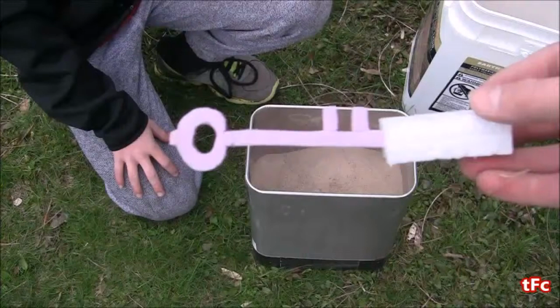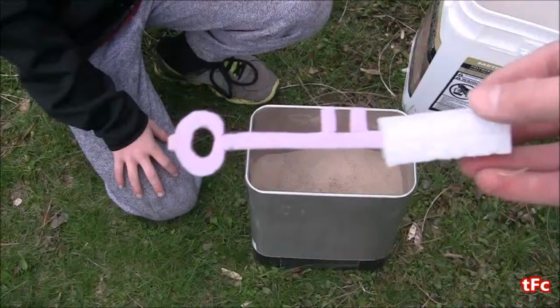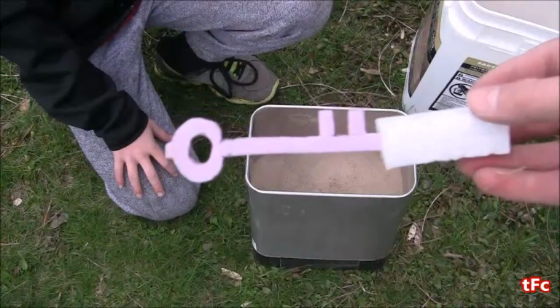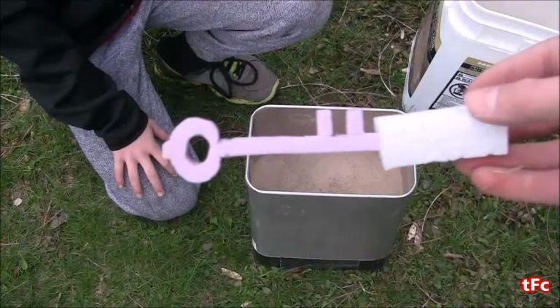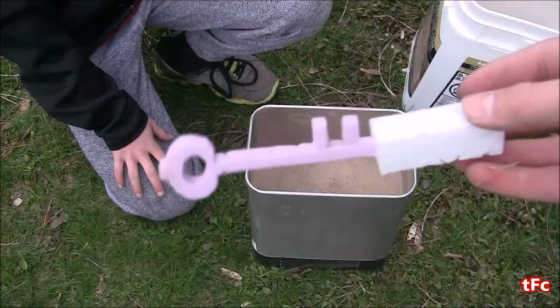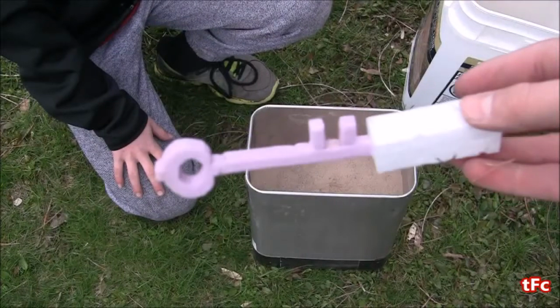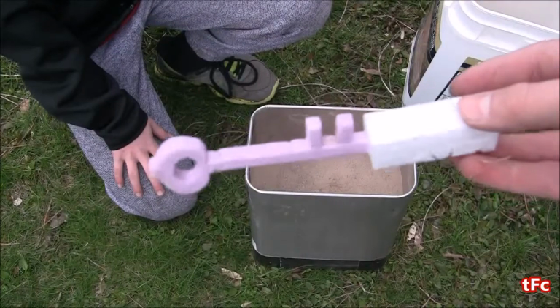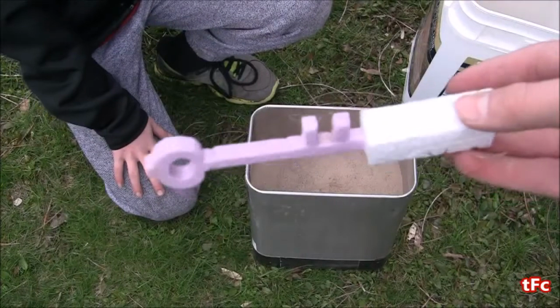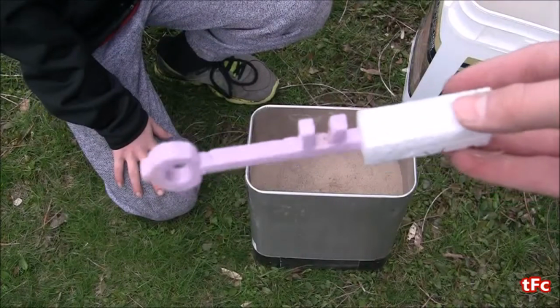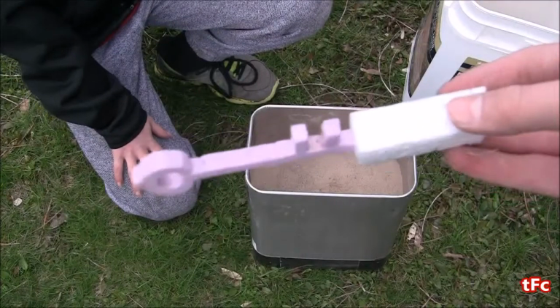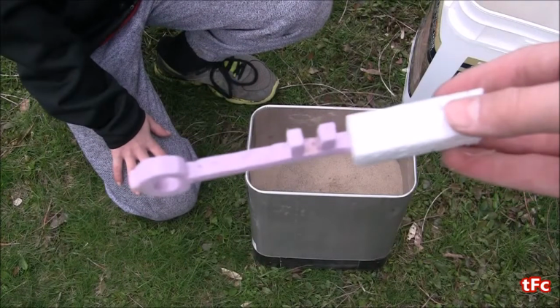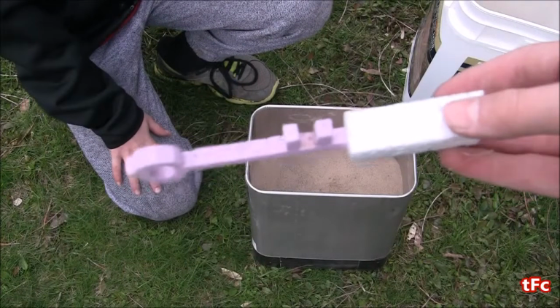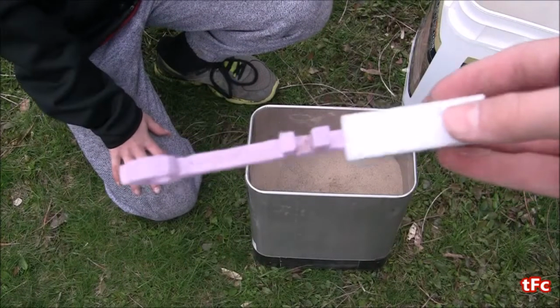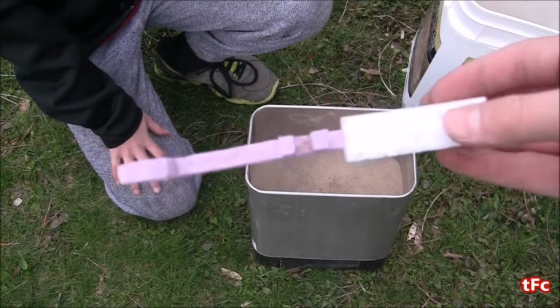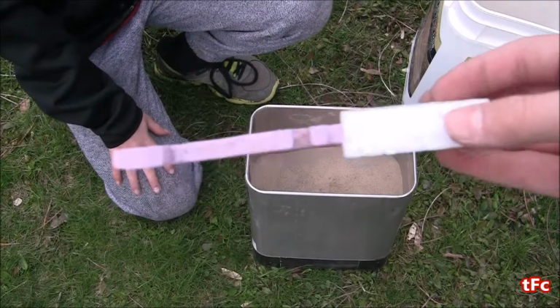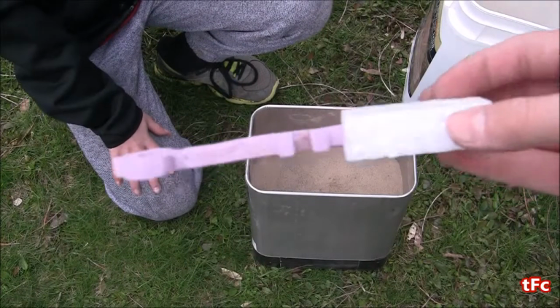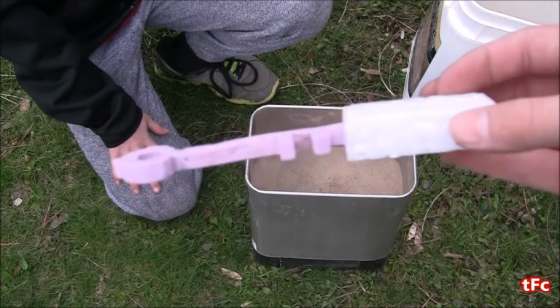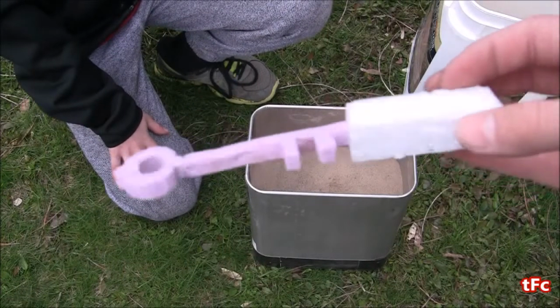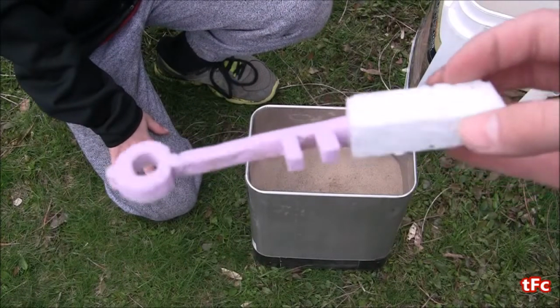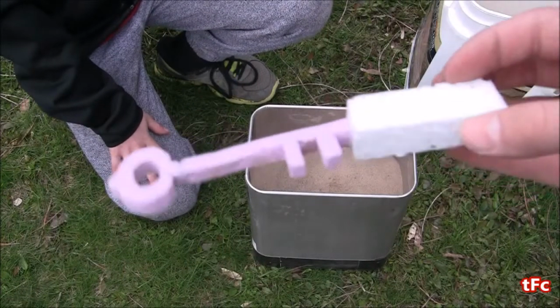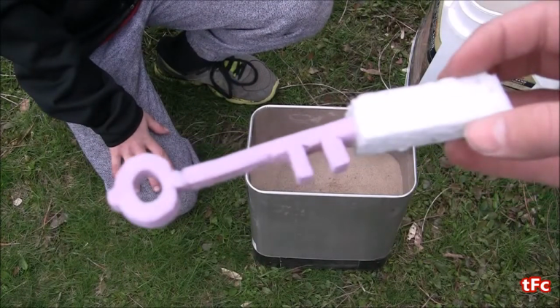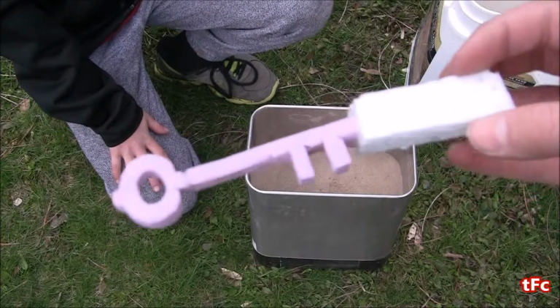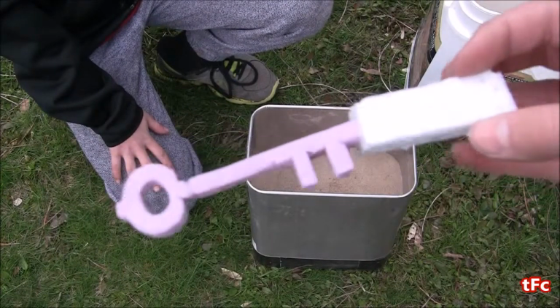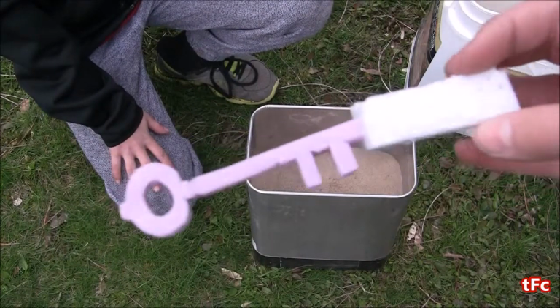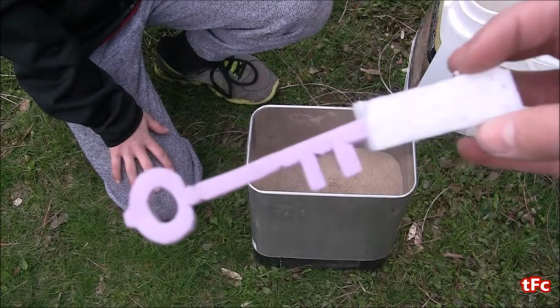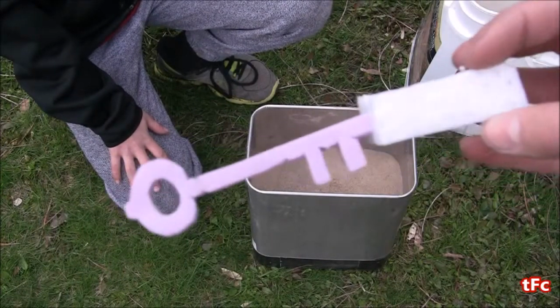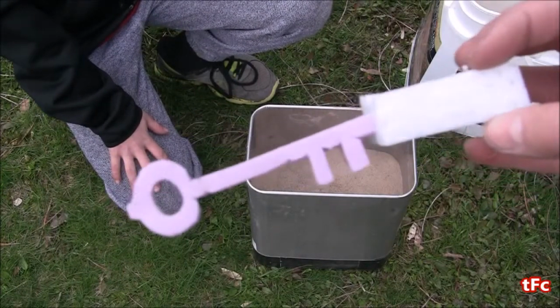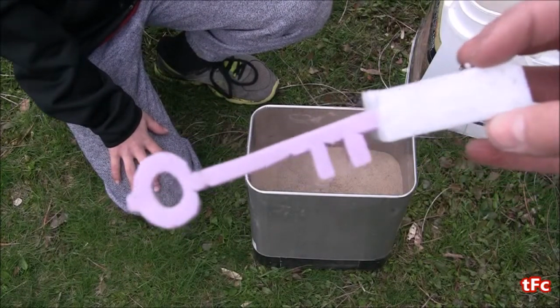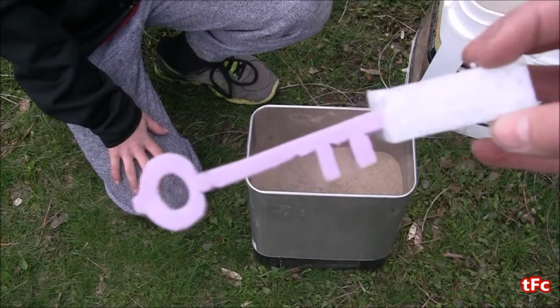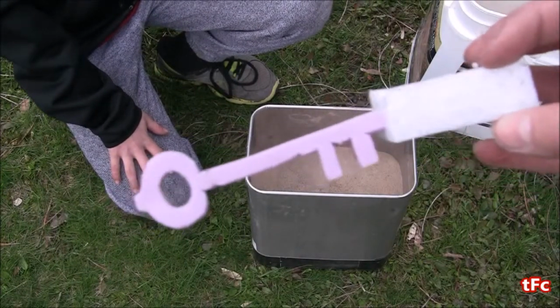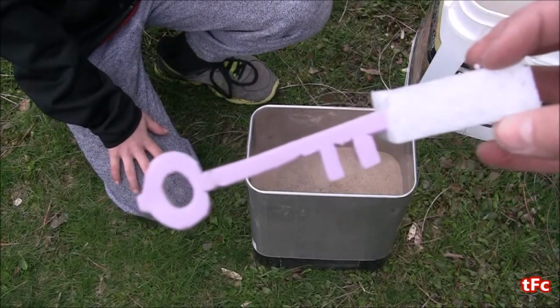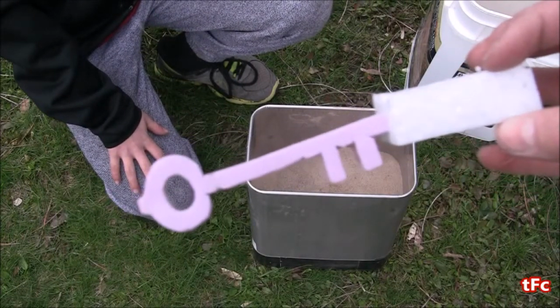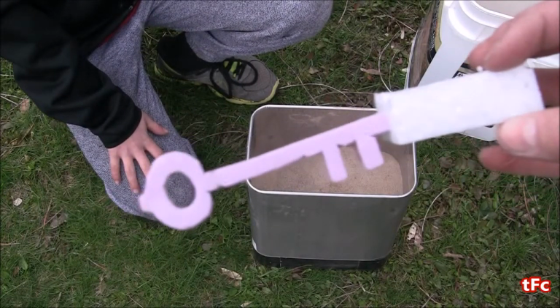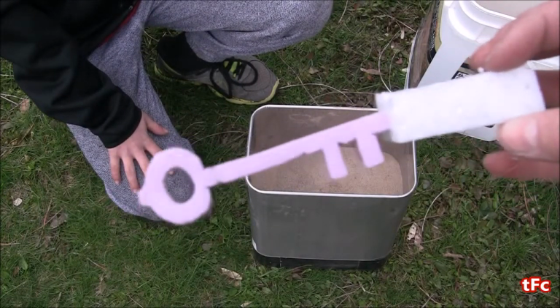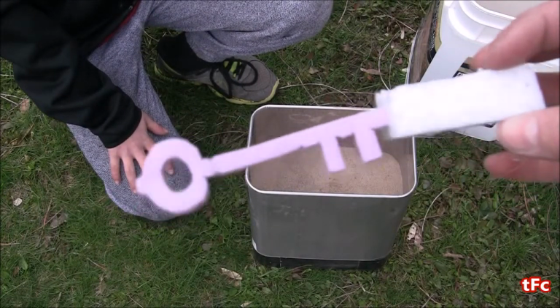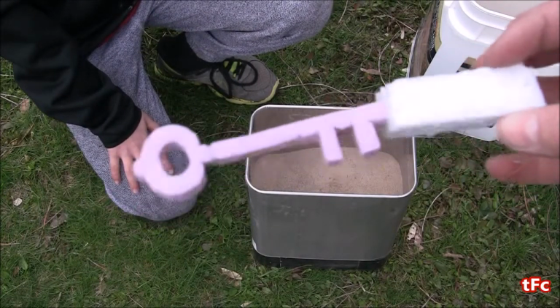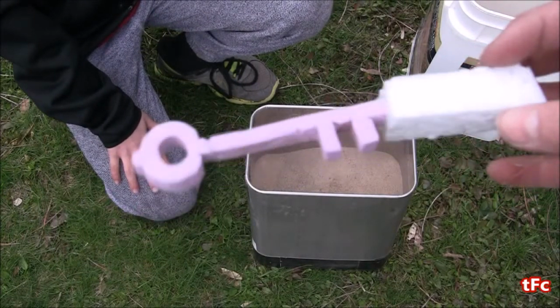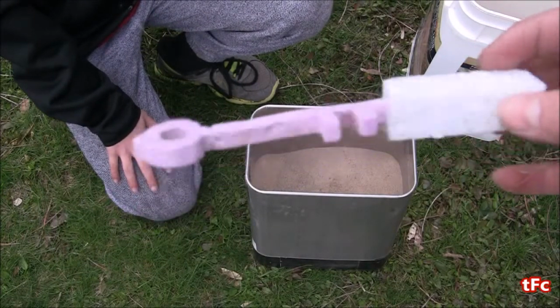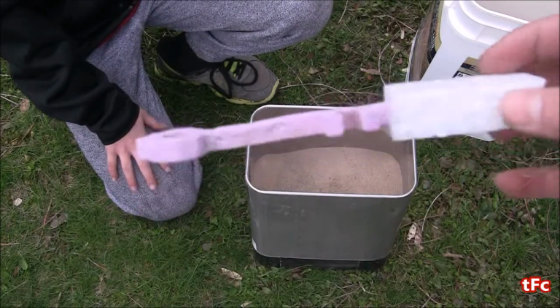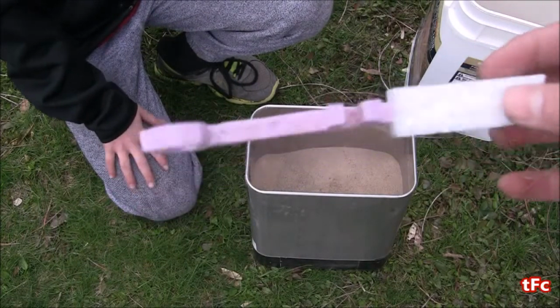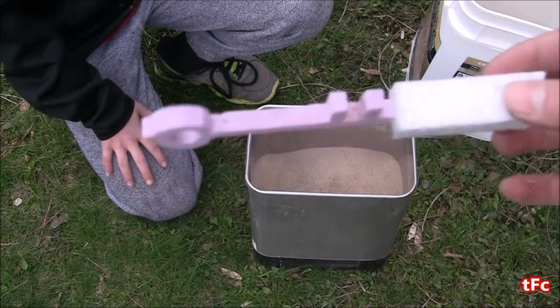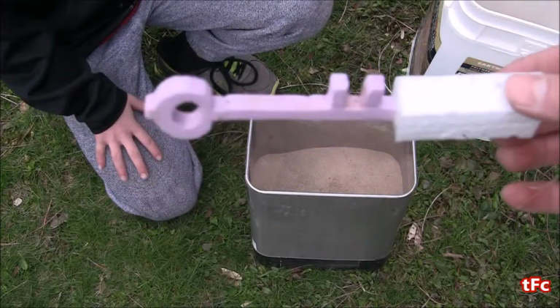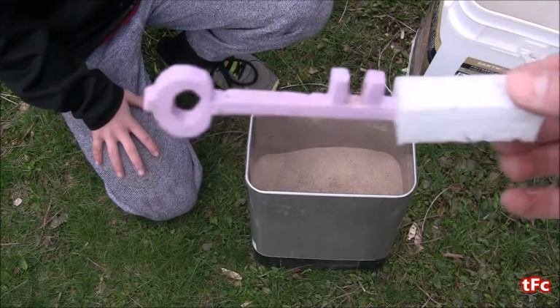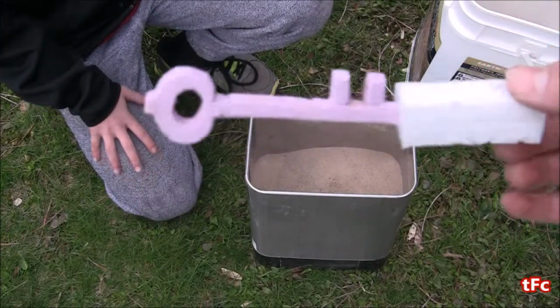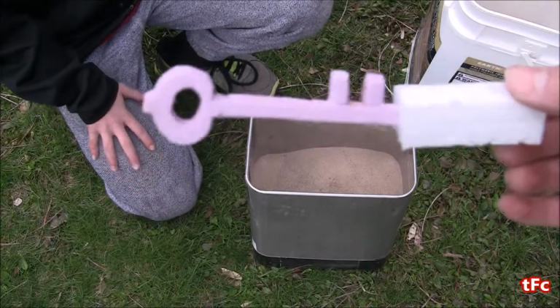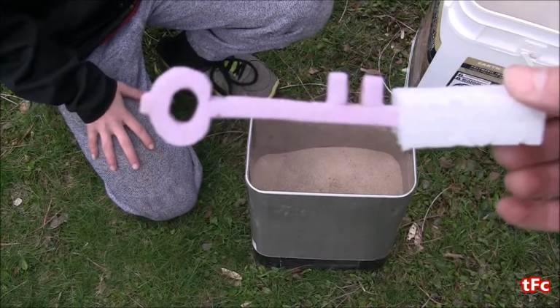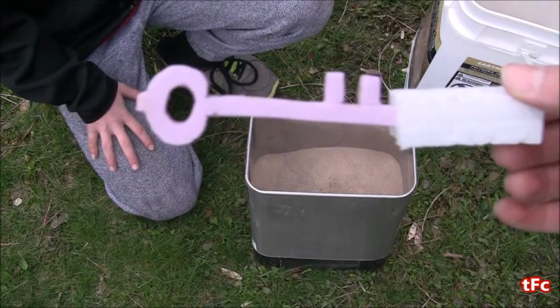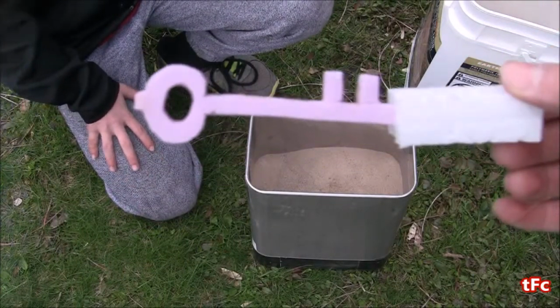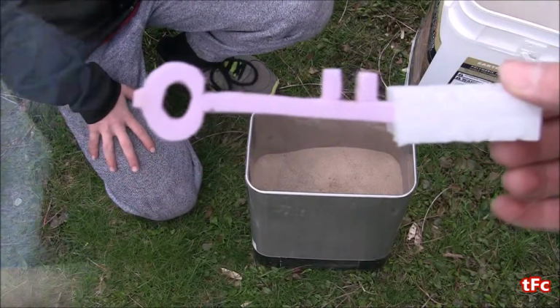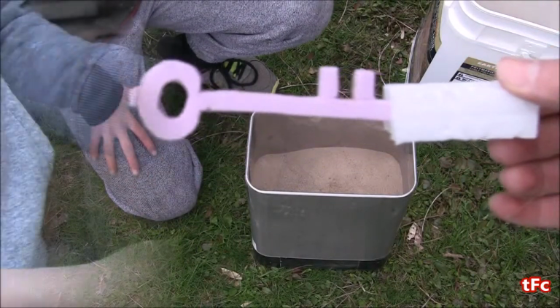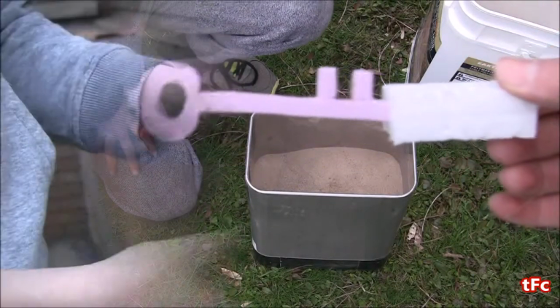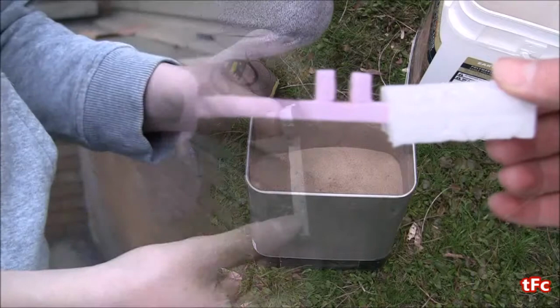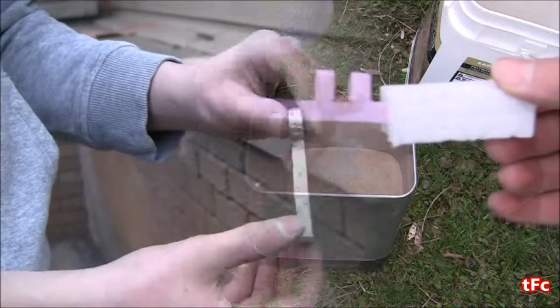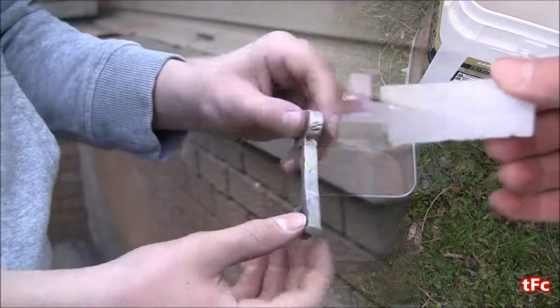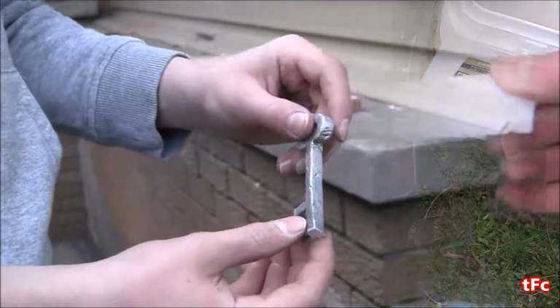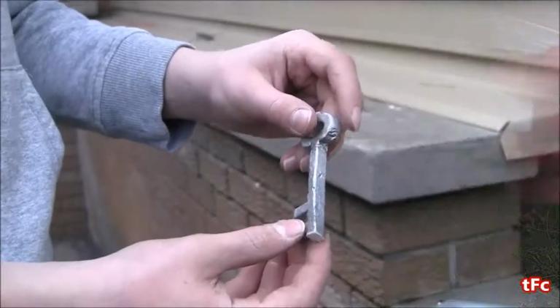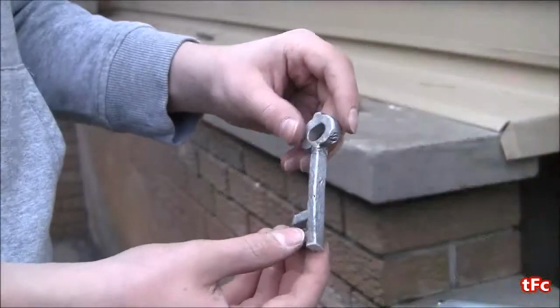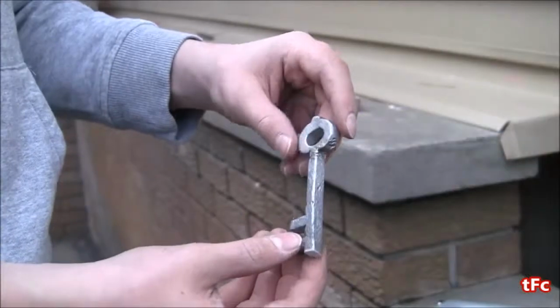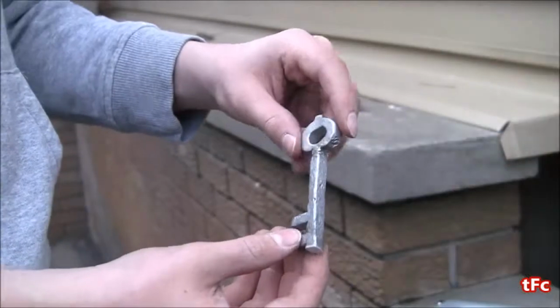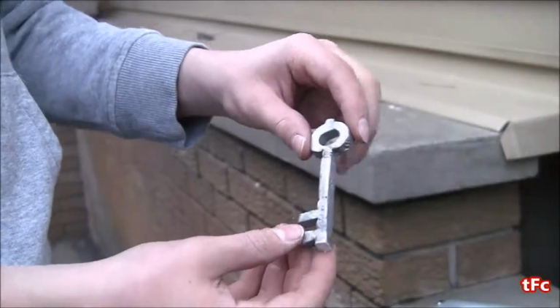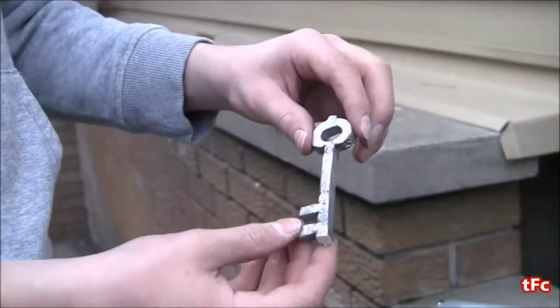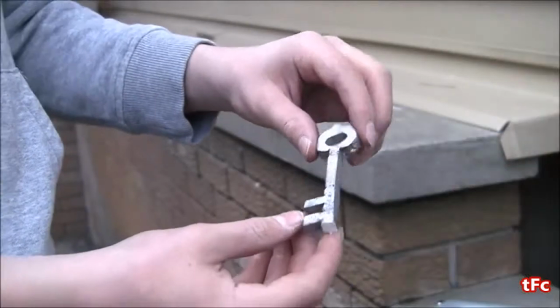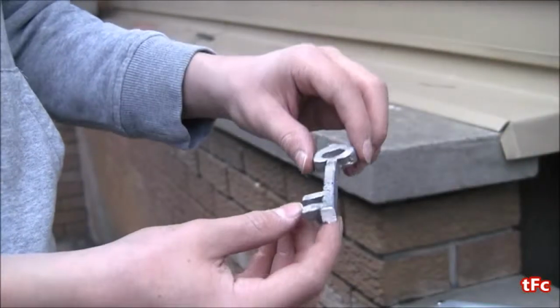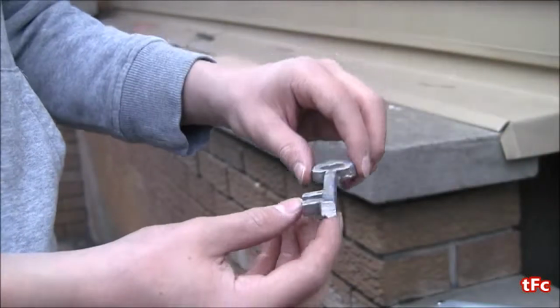How's it going everyone? Welcome back to the Foundry Channel. Today I'm going to be showing you how to turn this styrofoam key into solid aluminum.